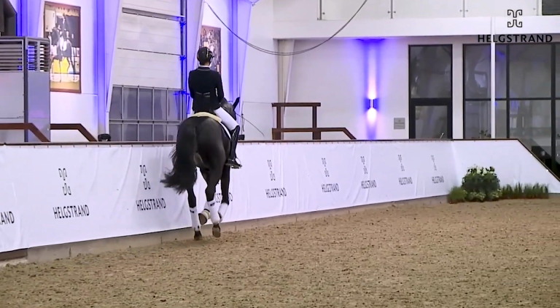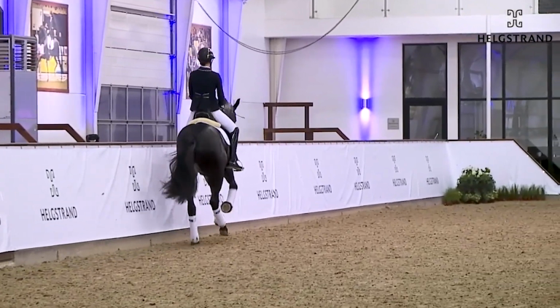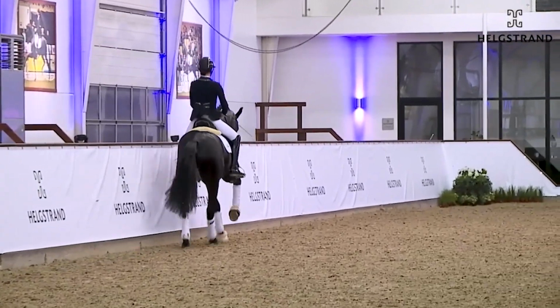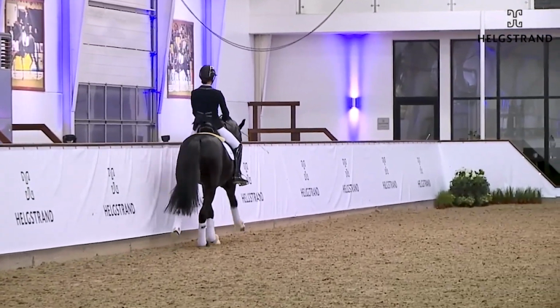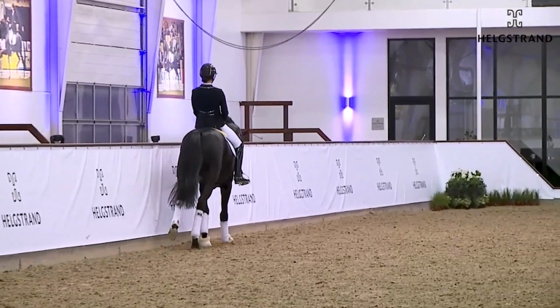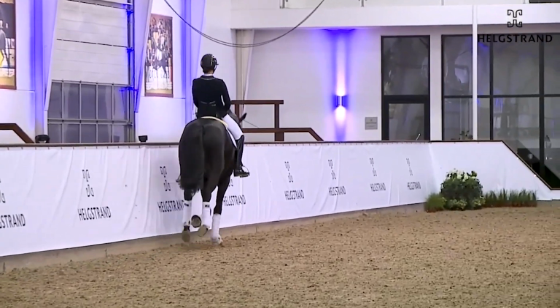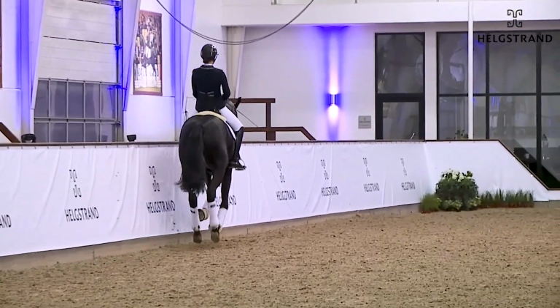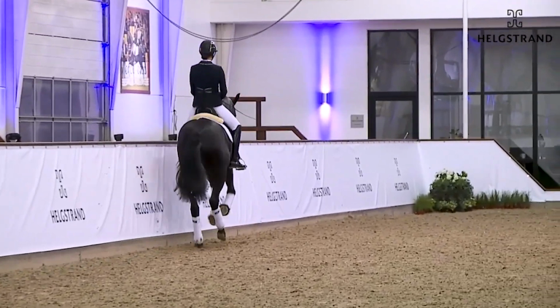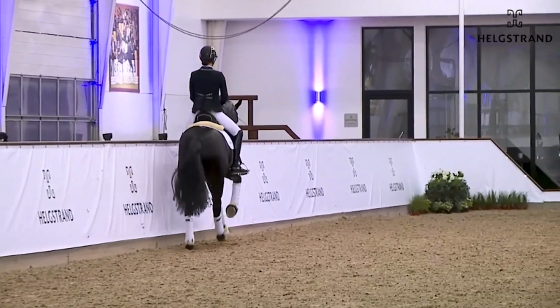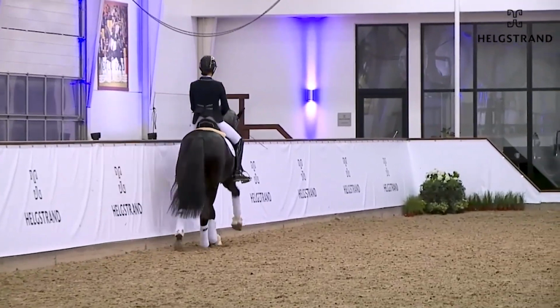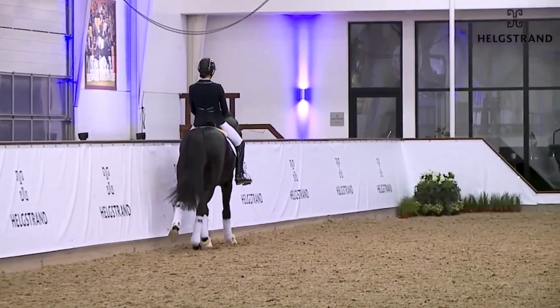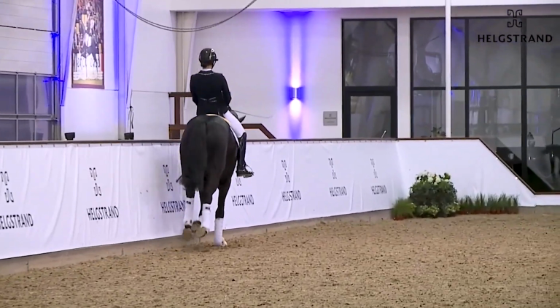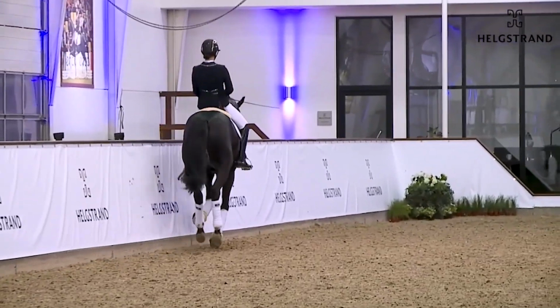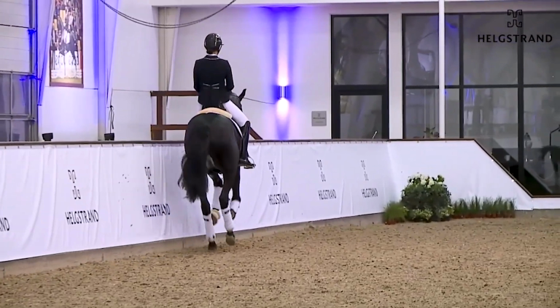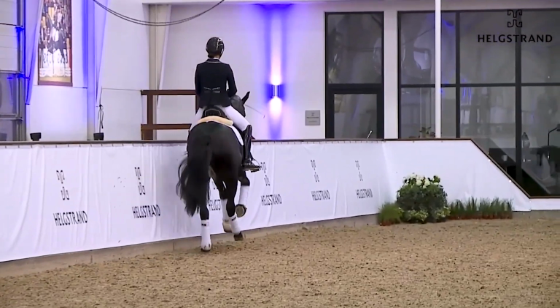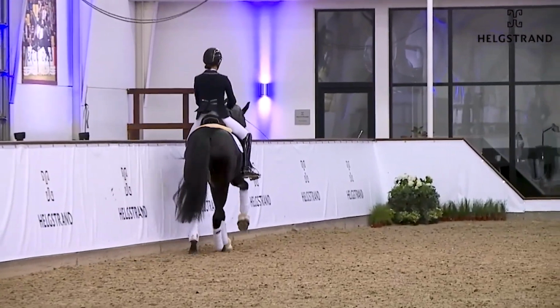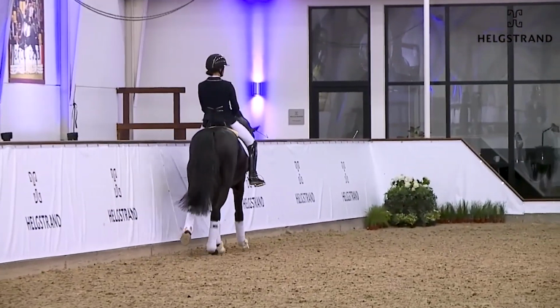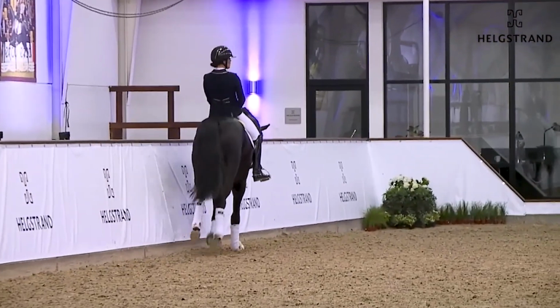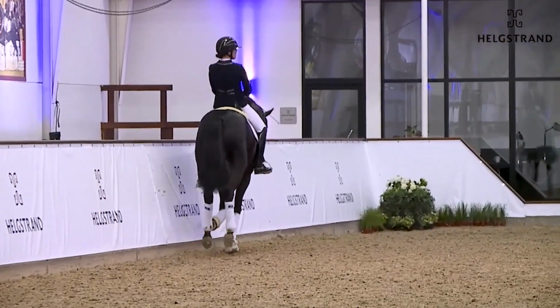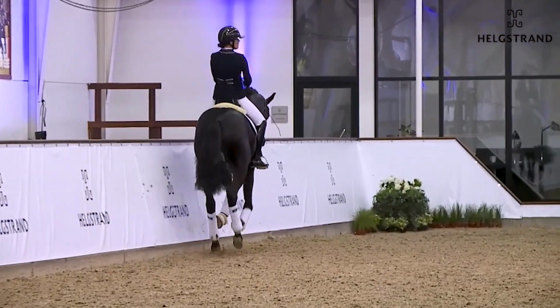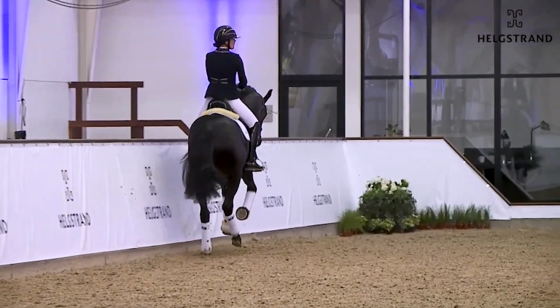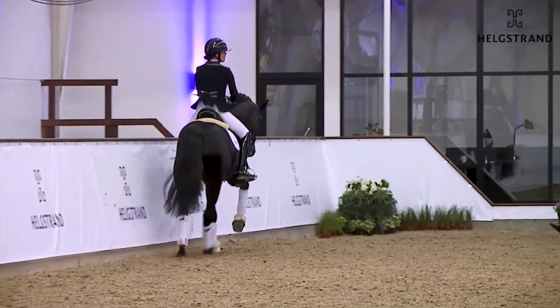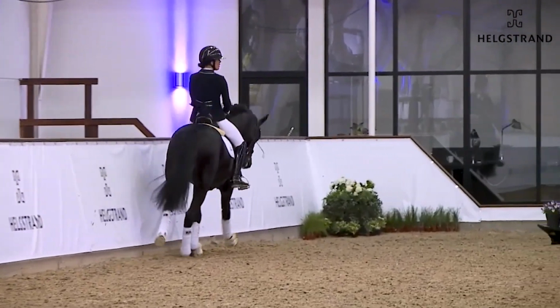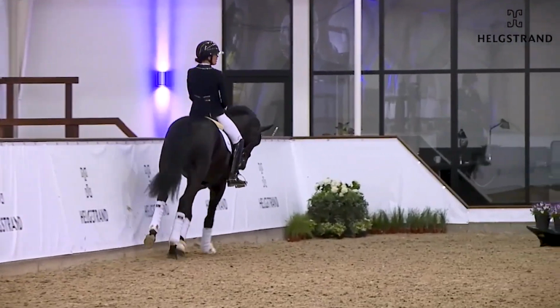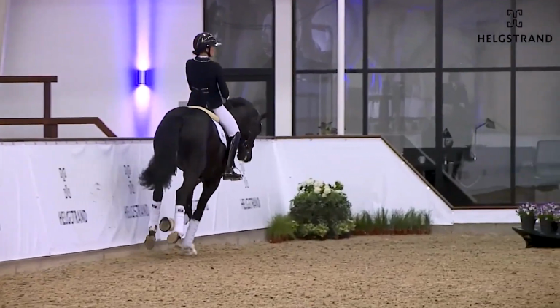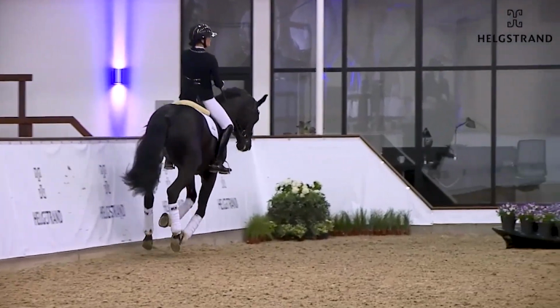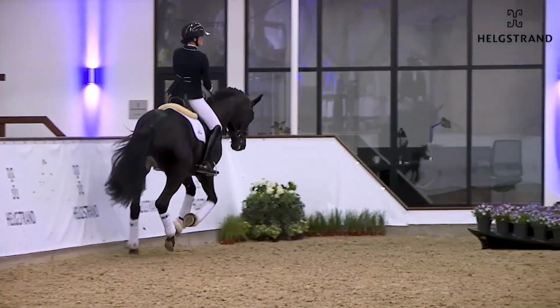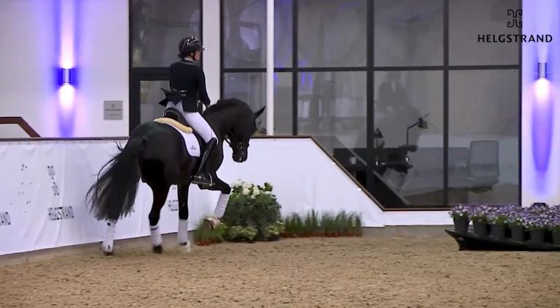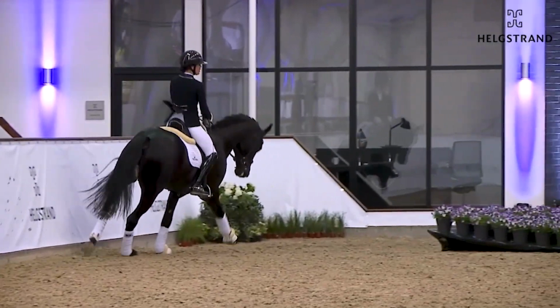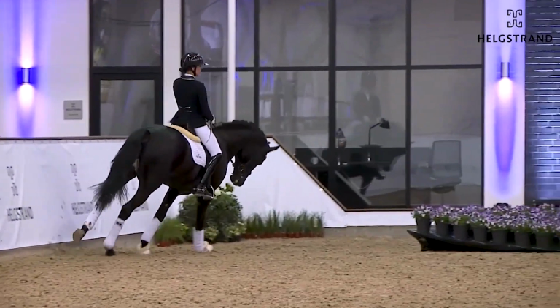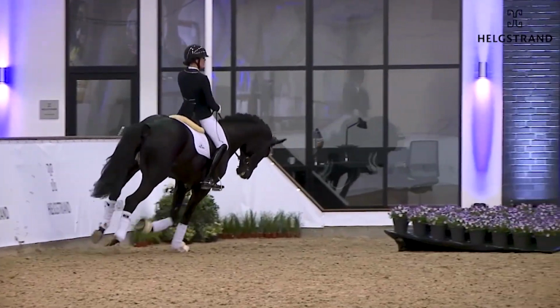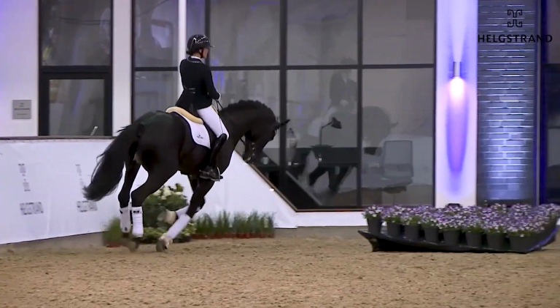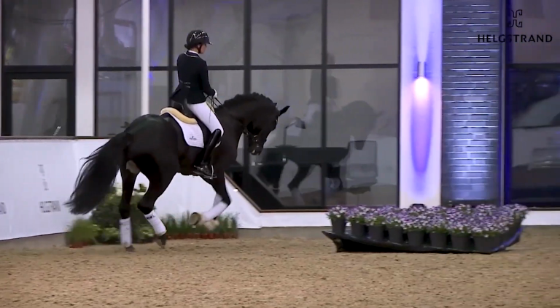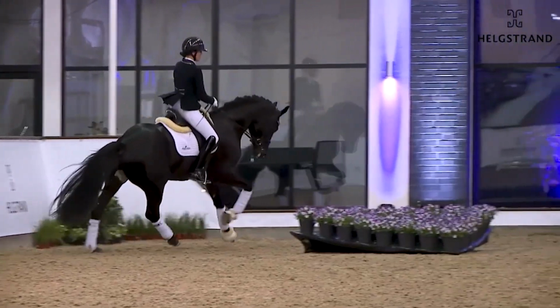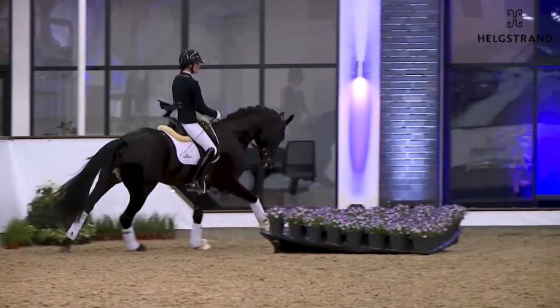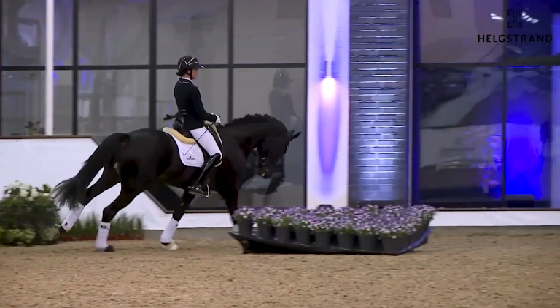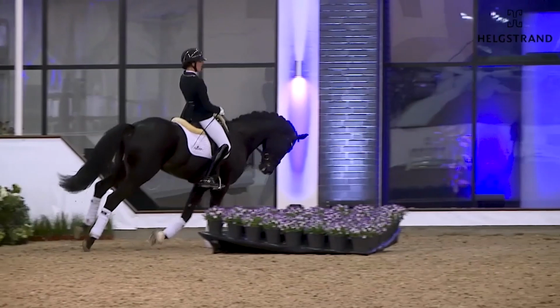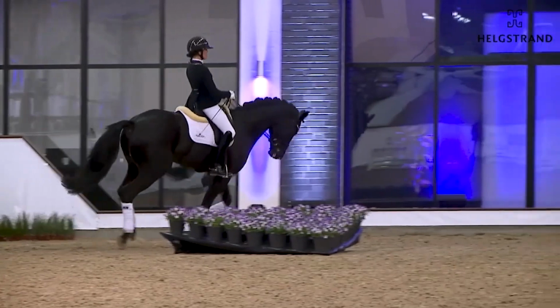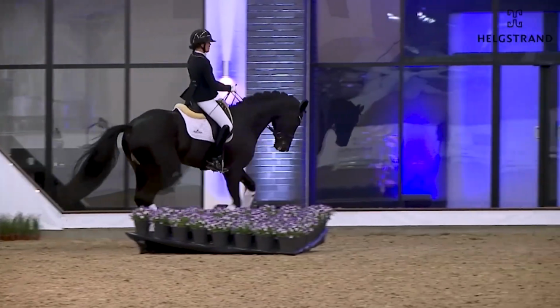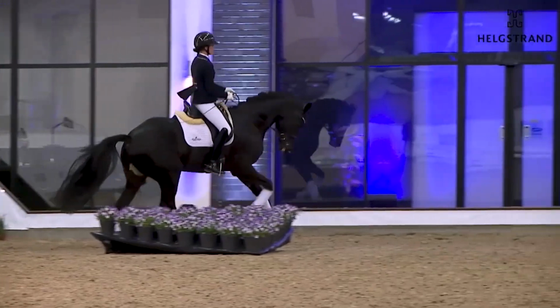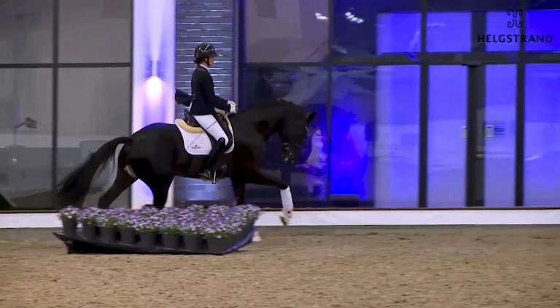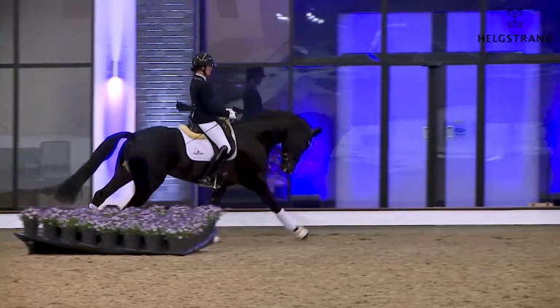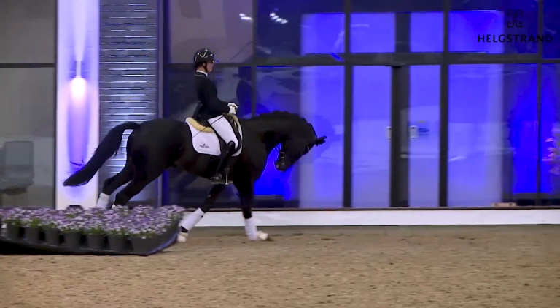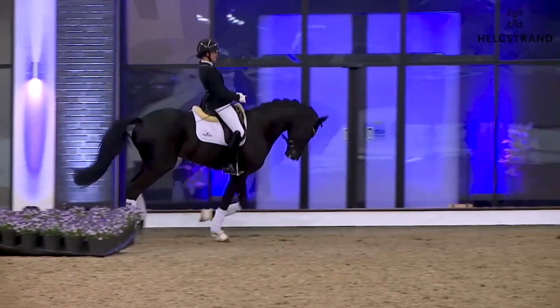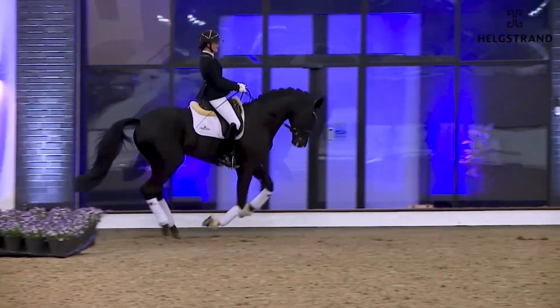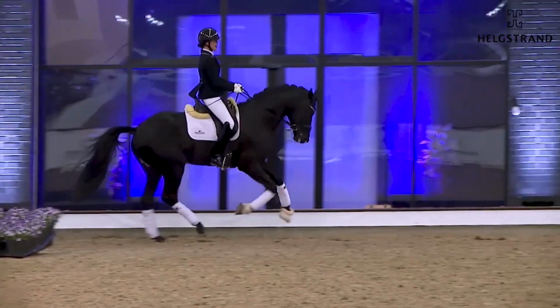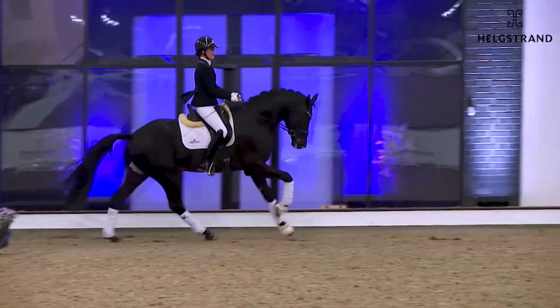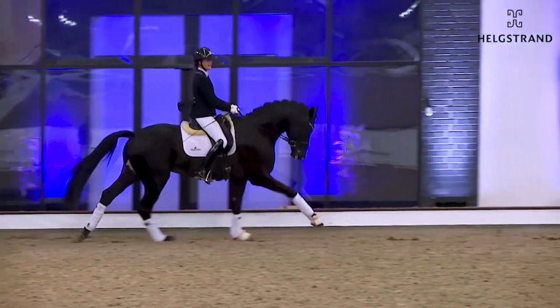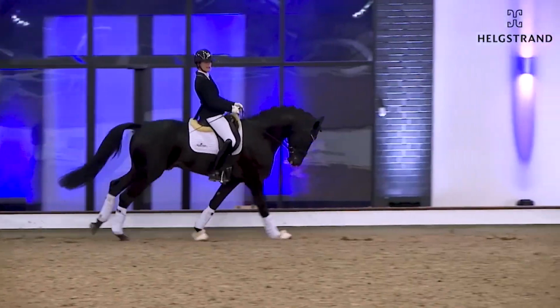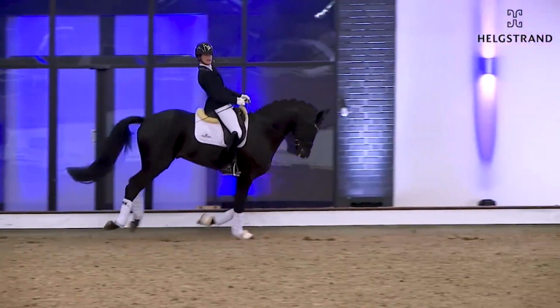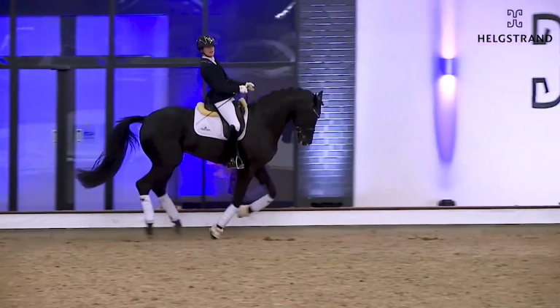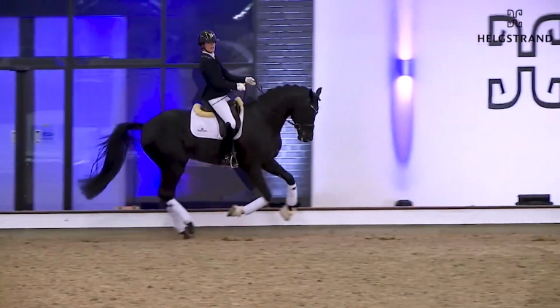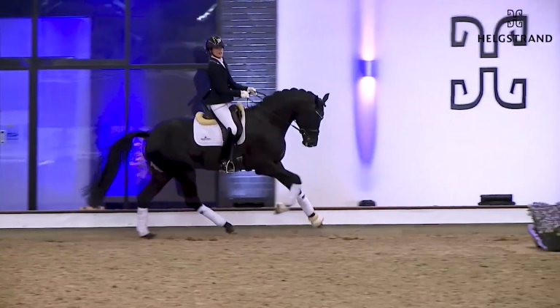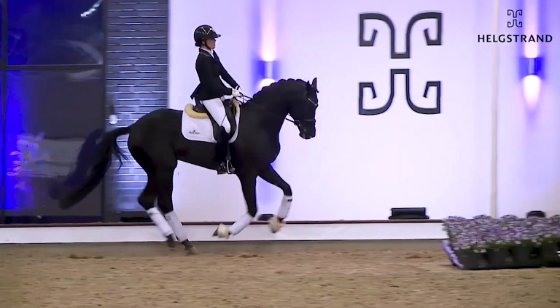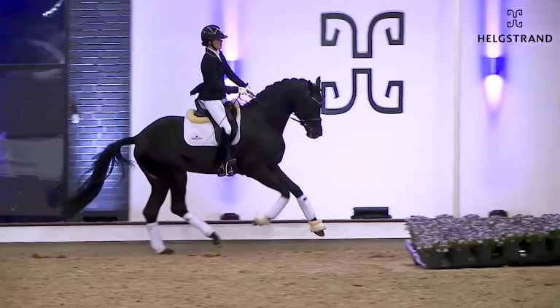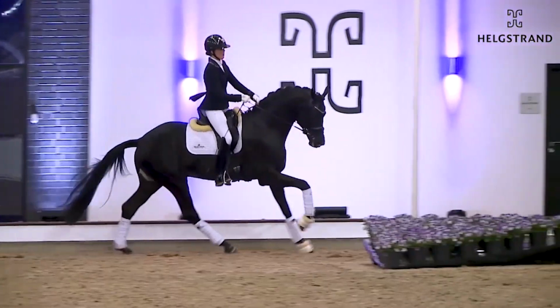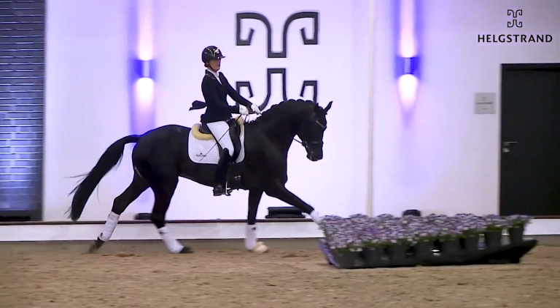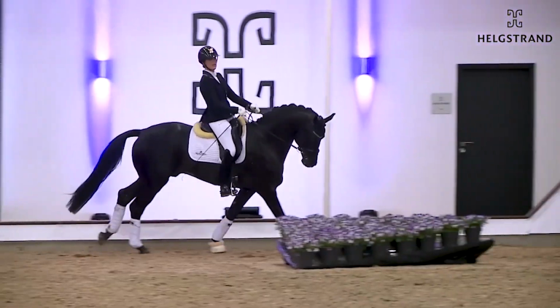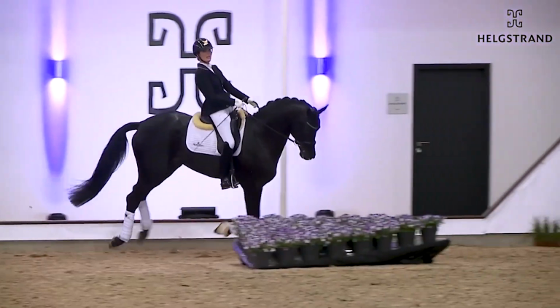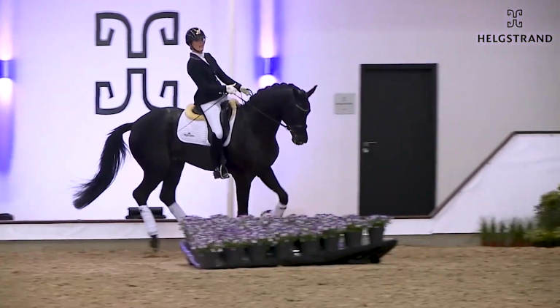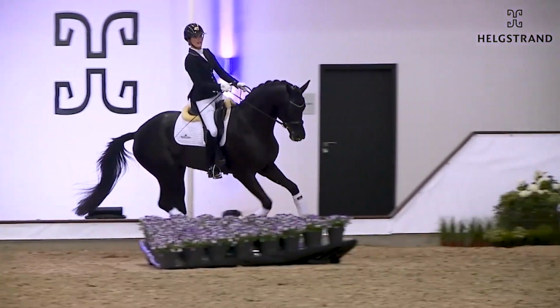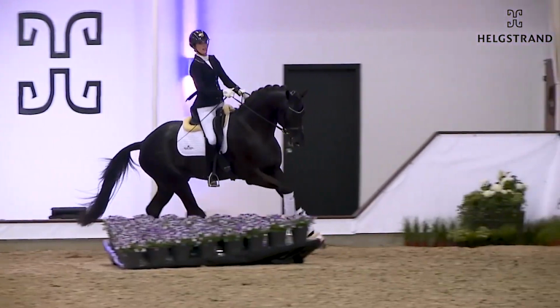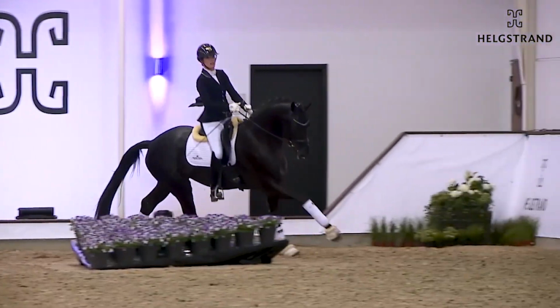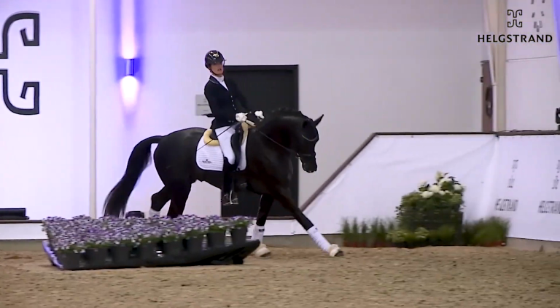Modern, long-legged, fantastic, nice neck, beautiful face — everything you want to see.